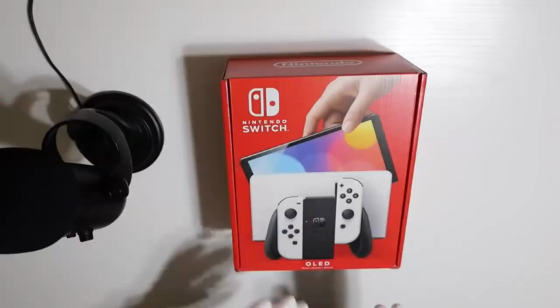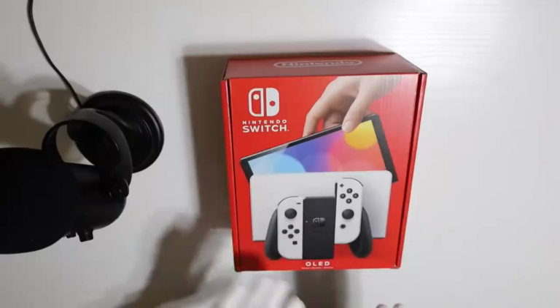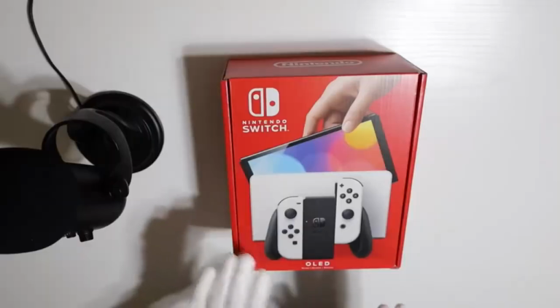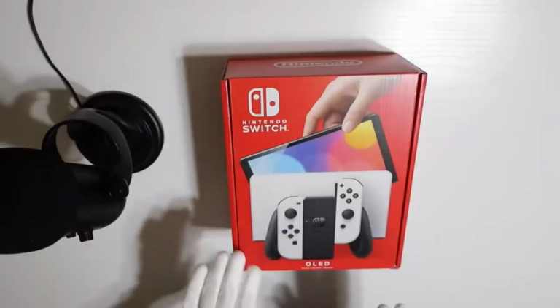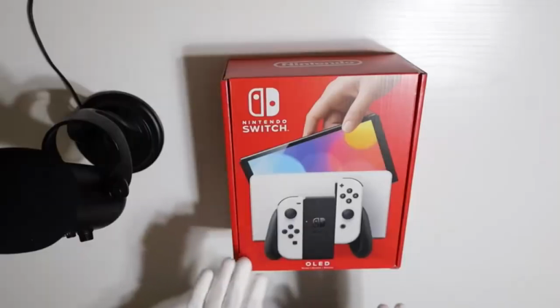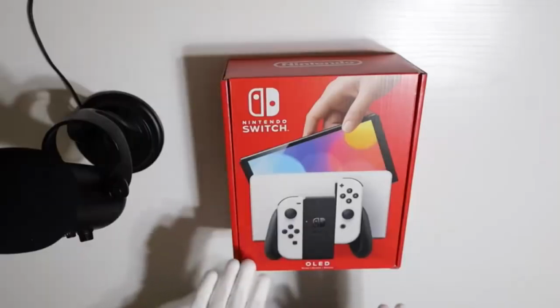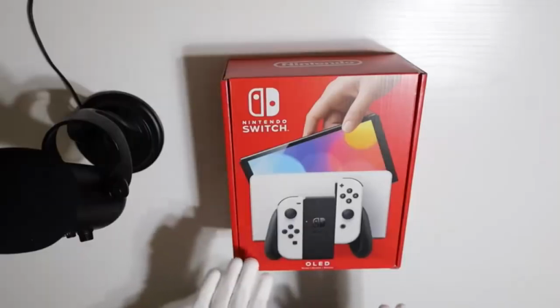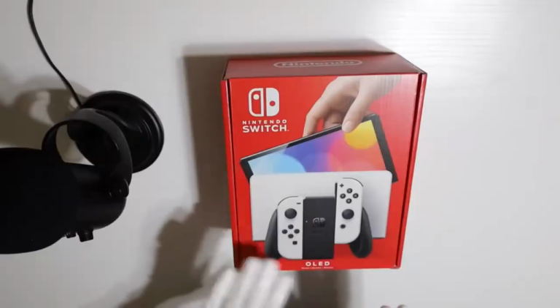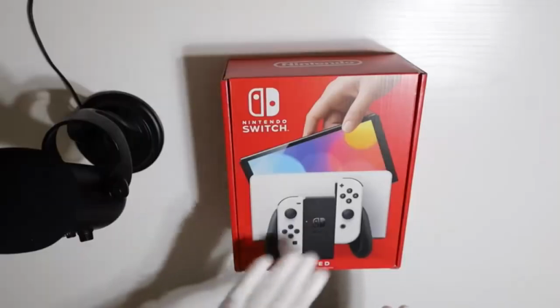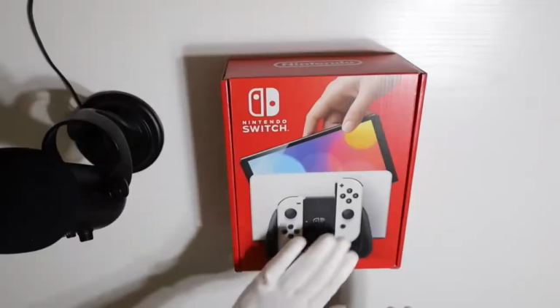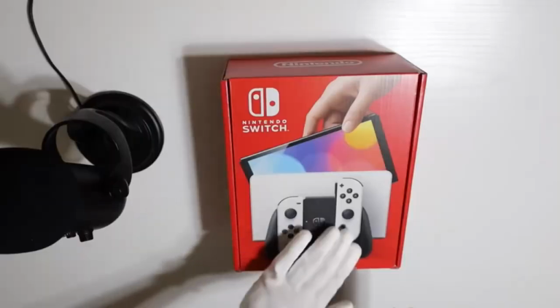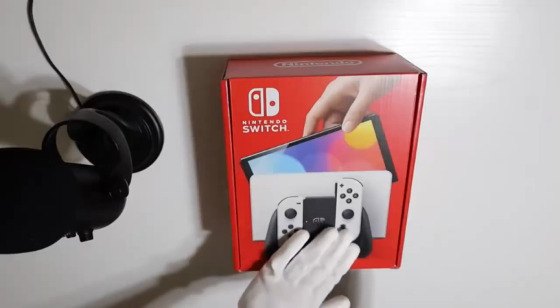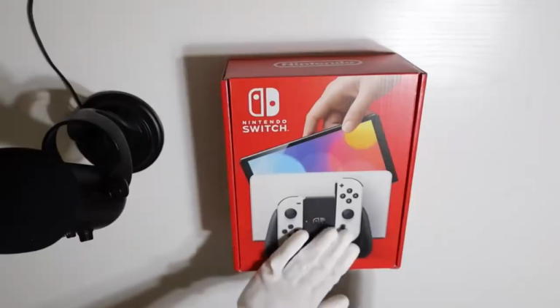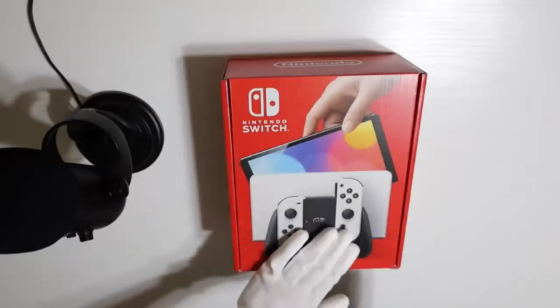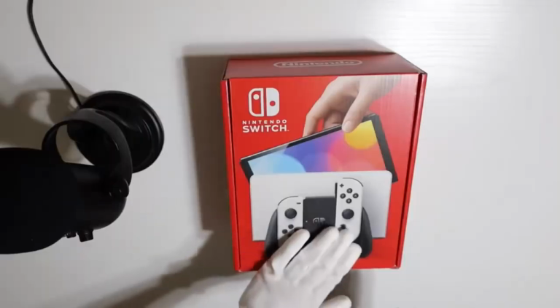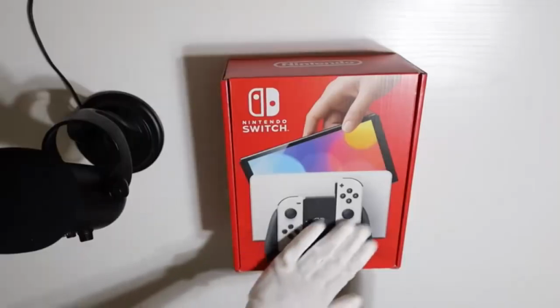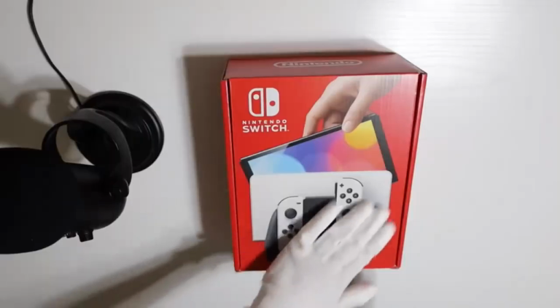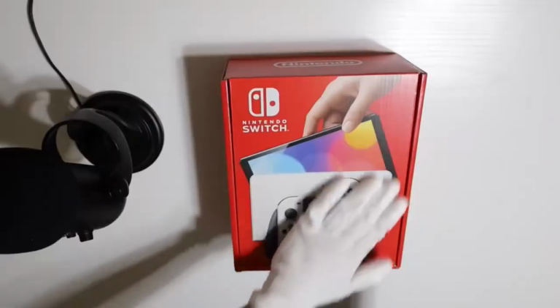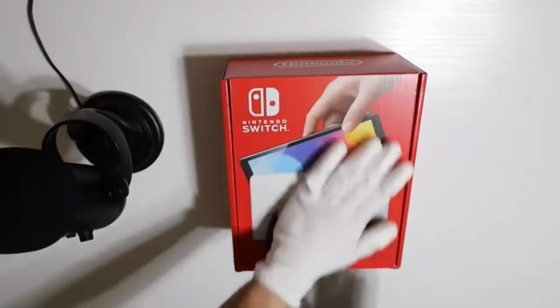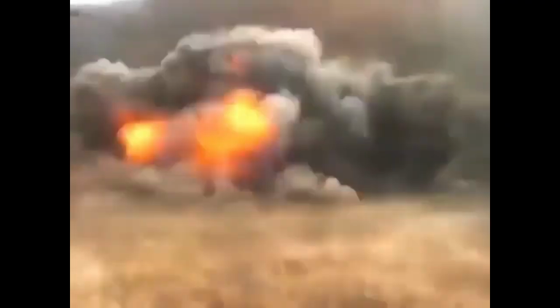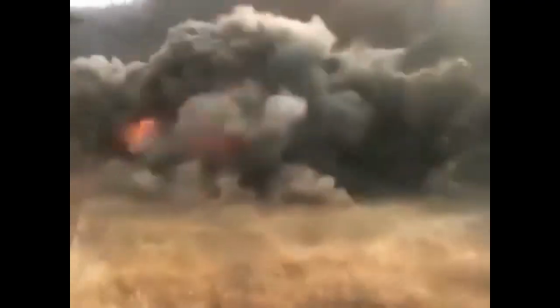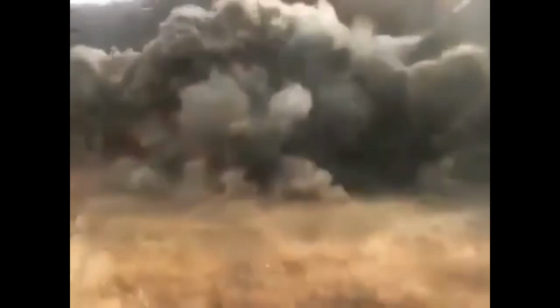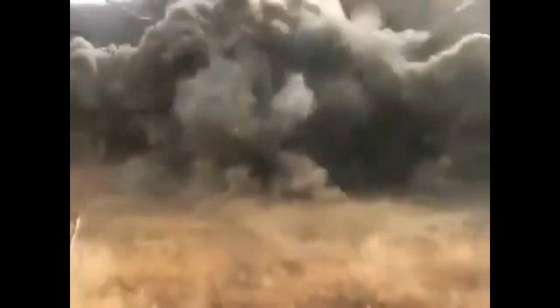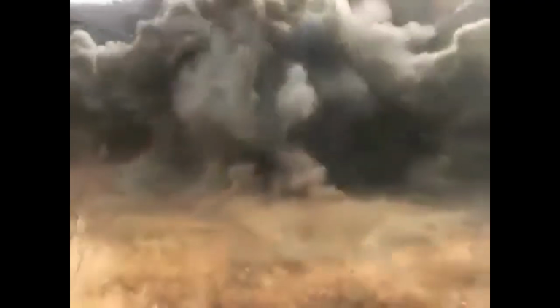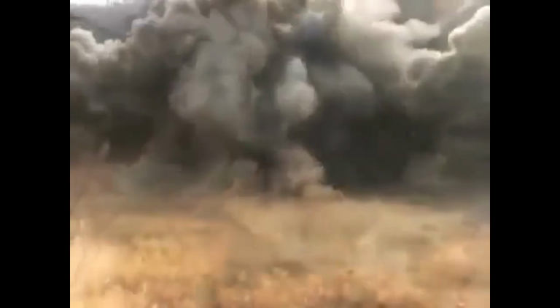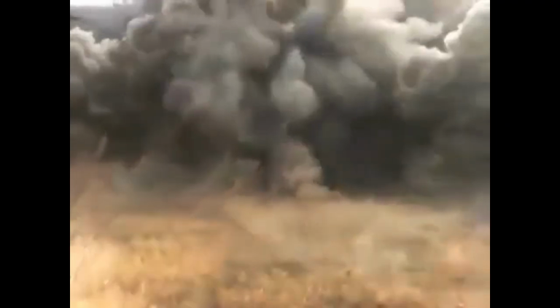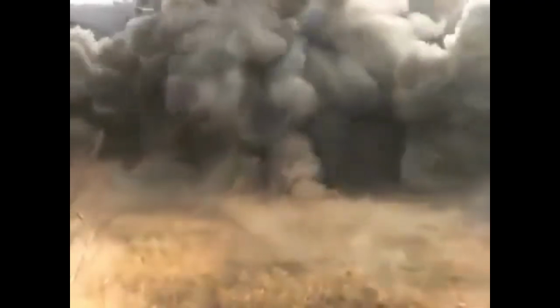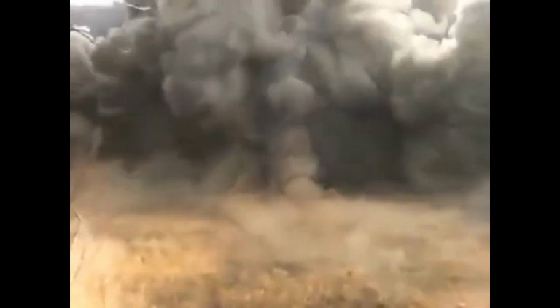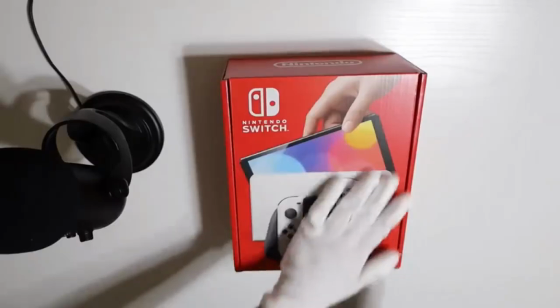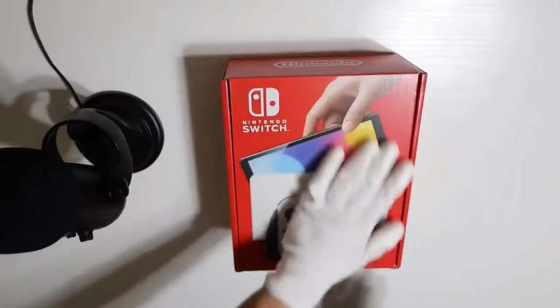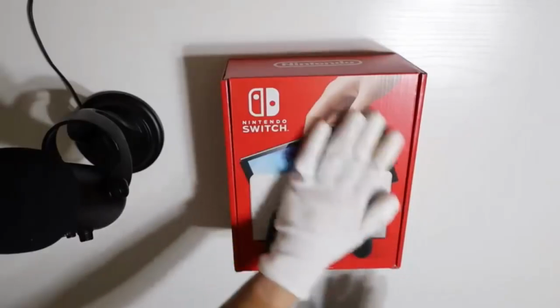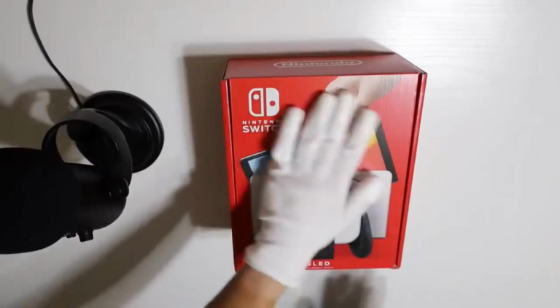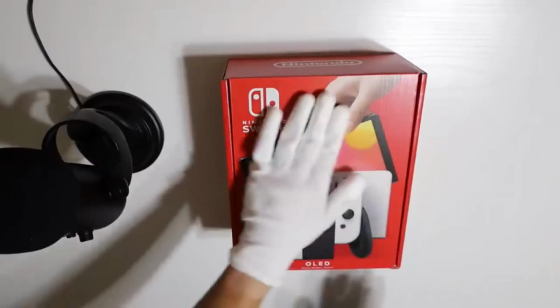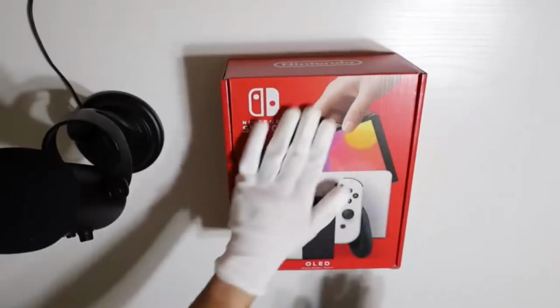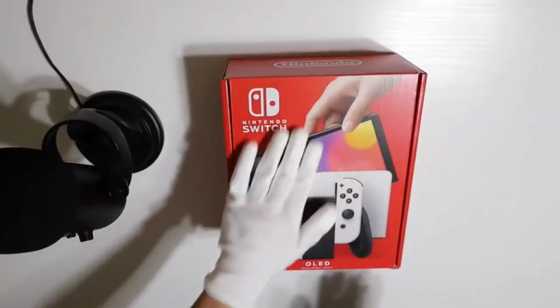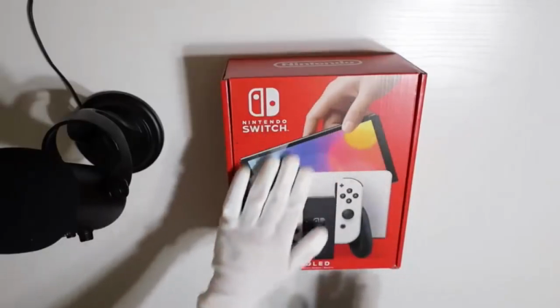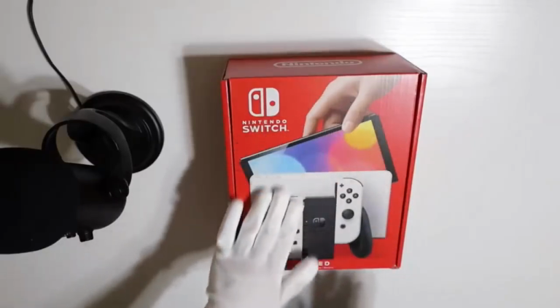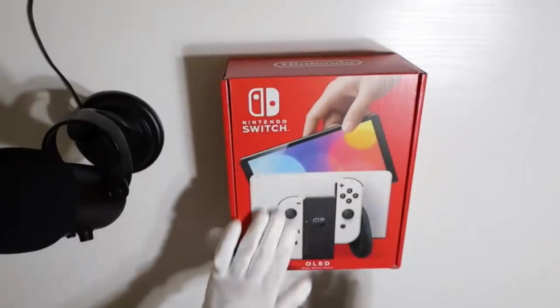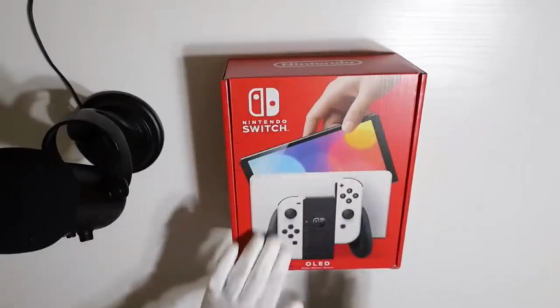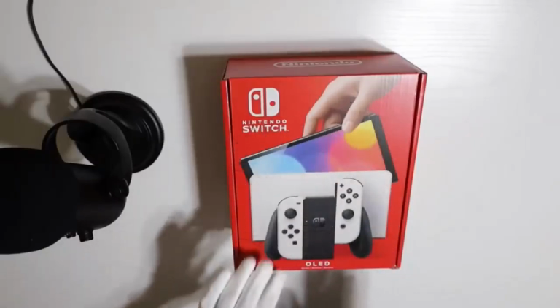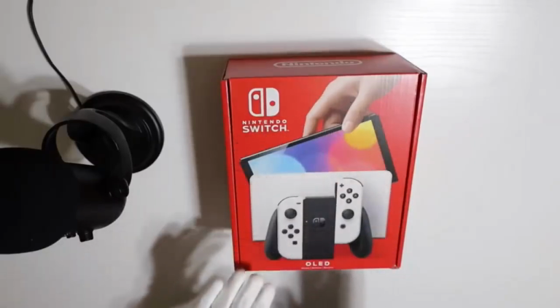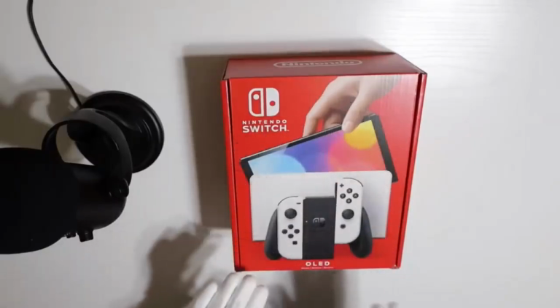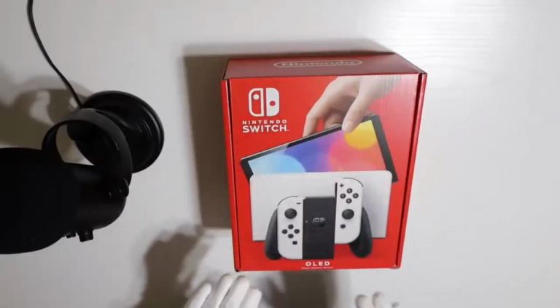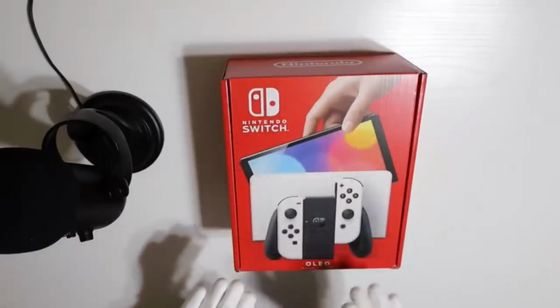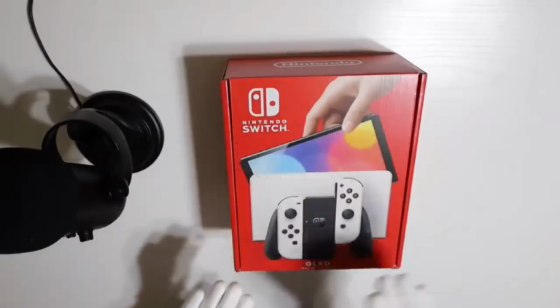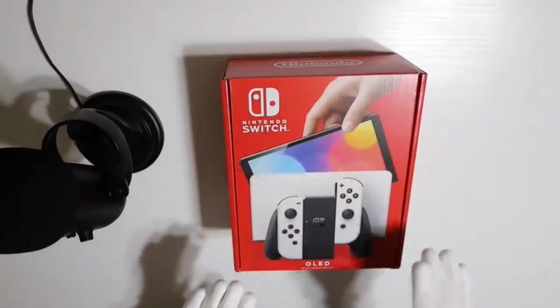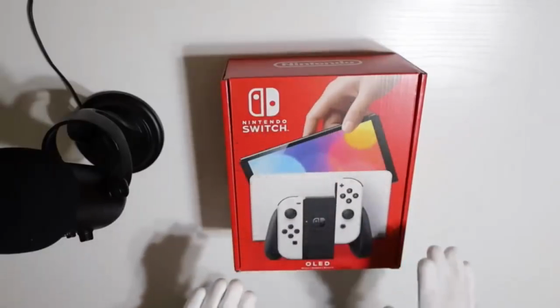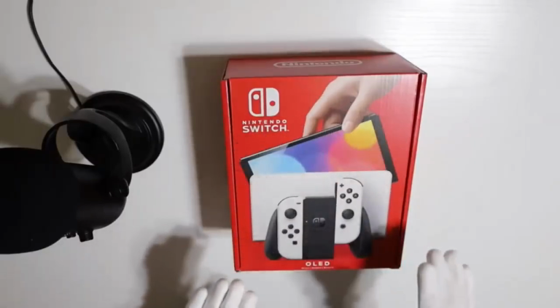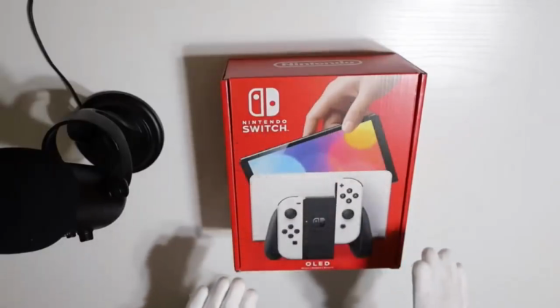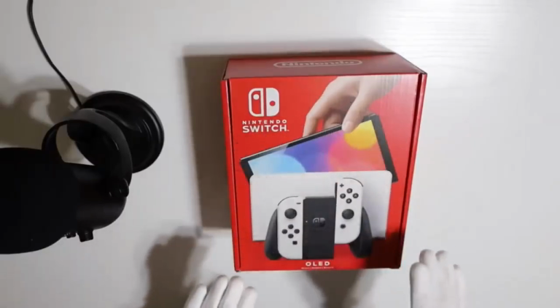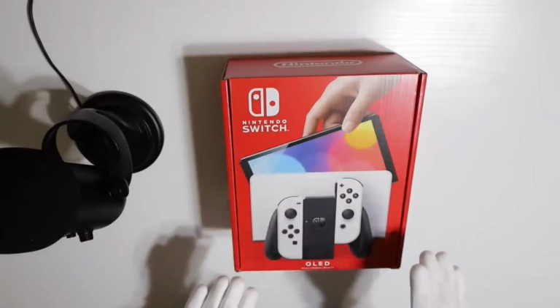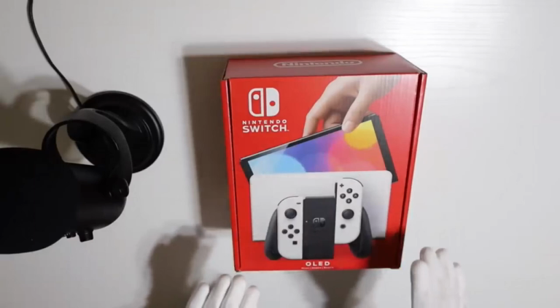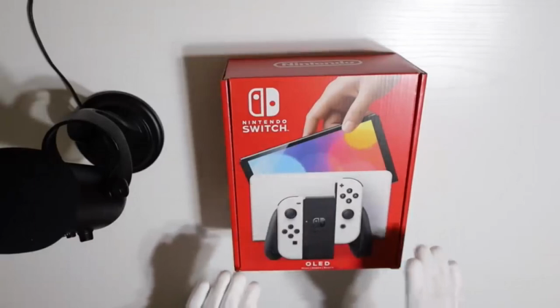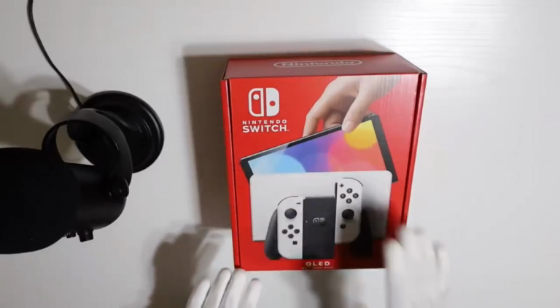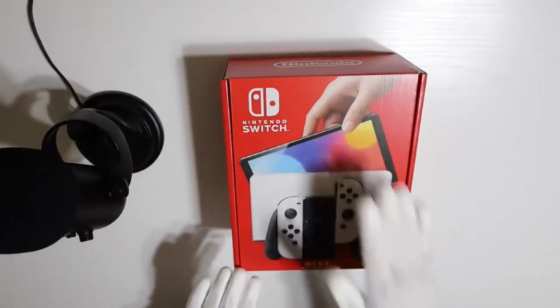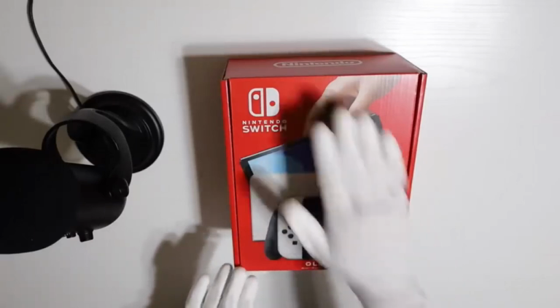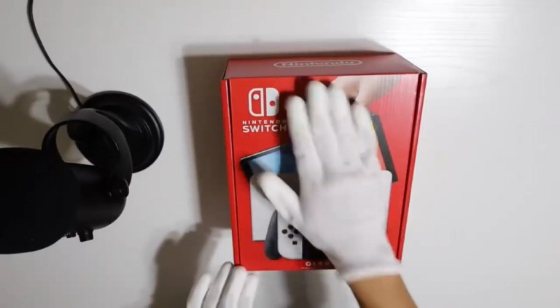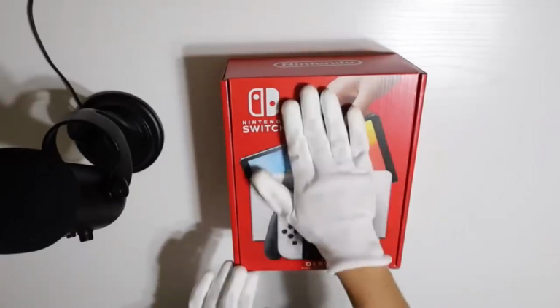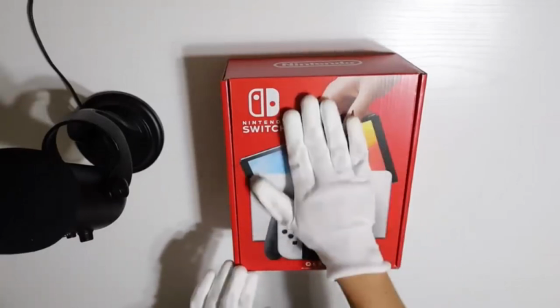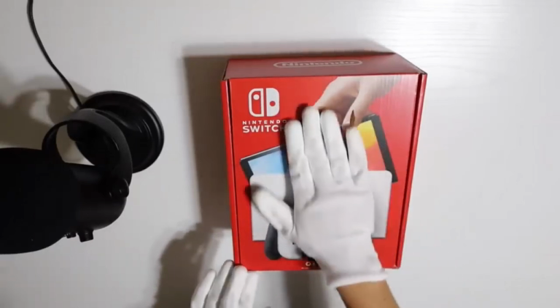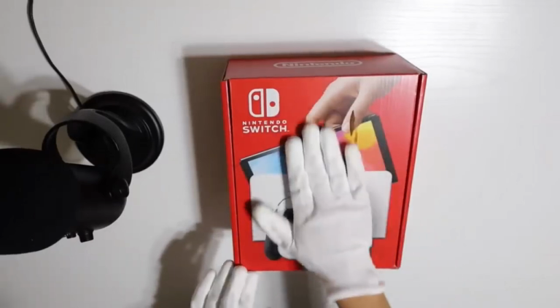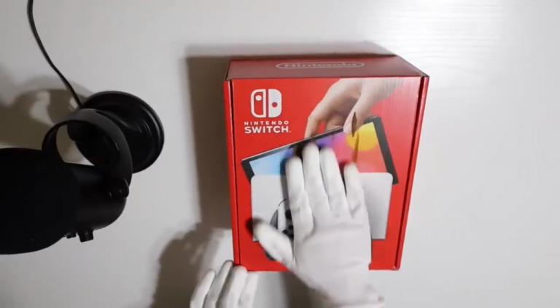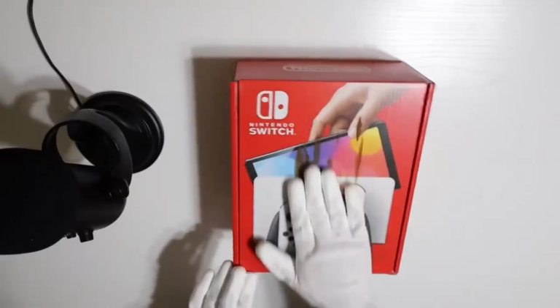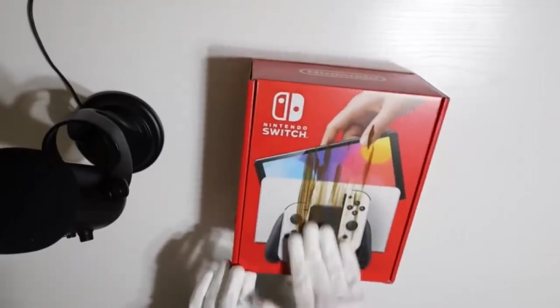First, let's take a look at this box. Unlike the old switch box, this one's now completely vertical.